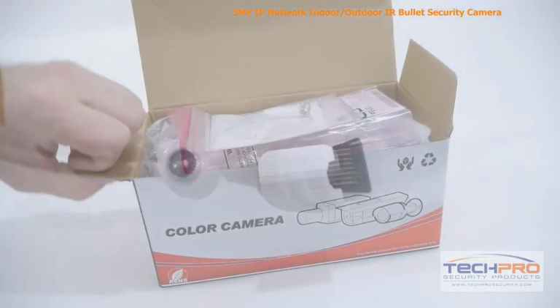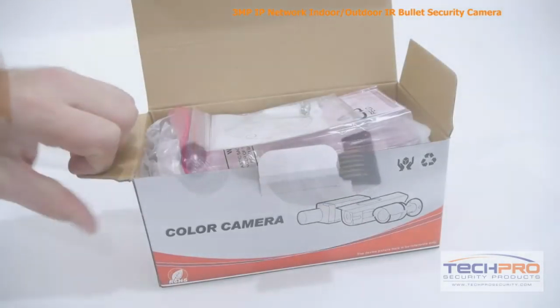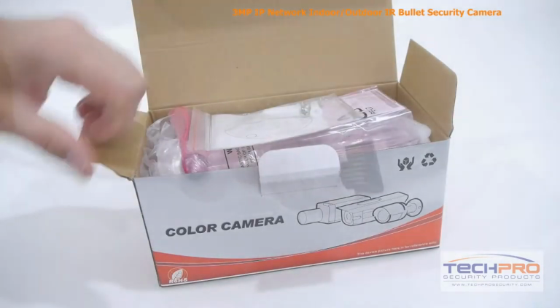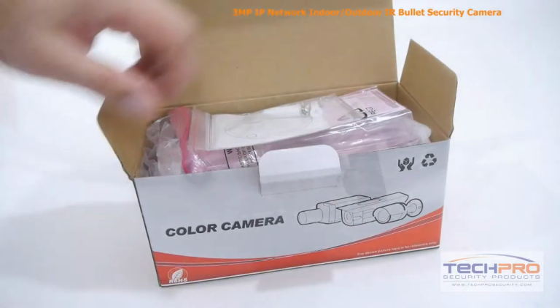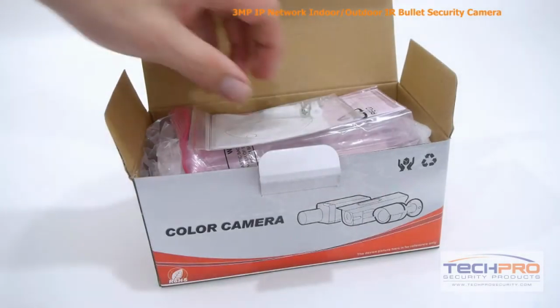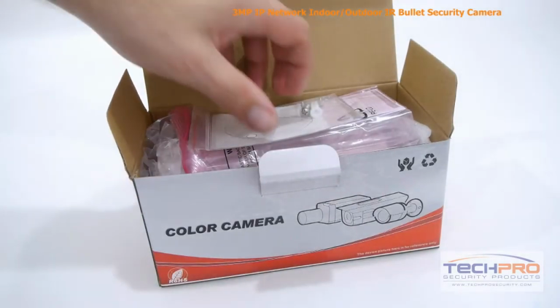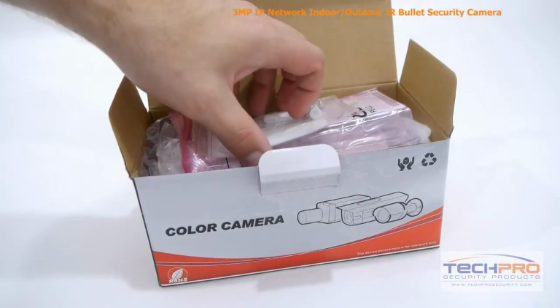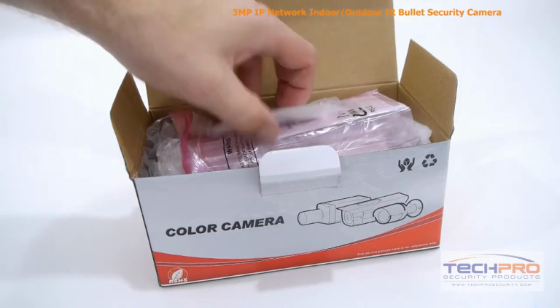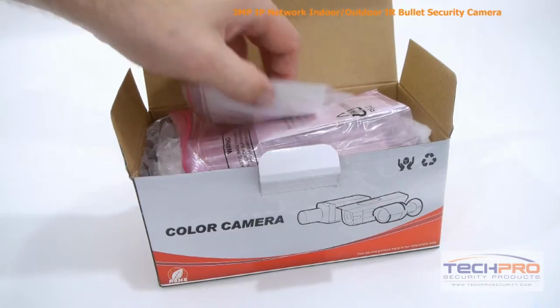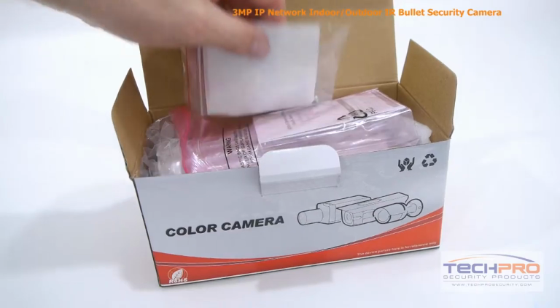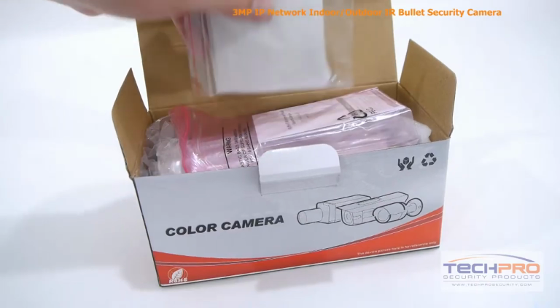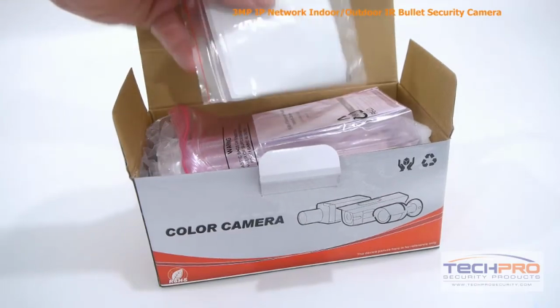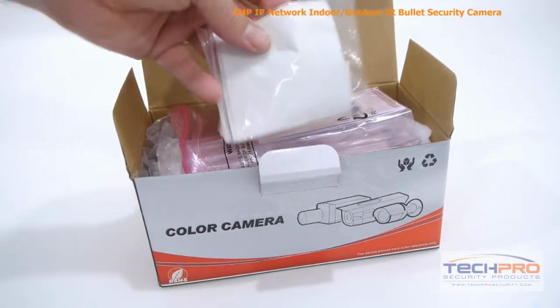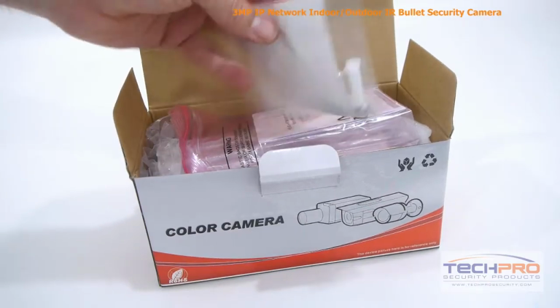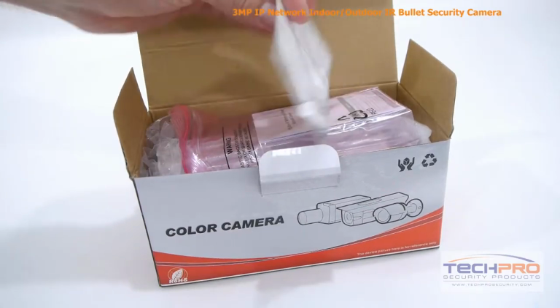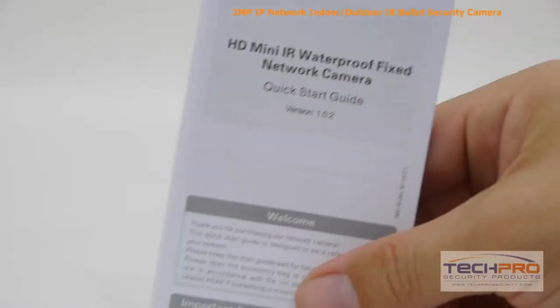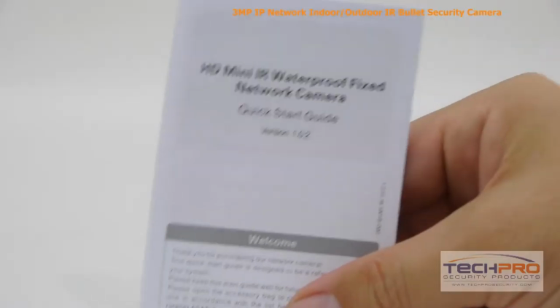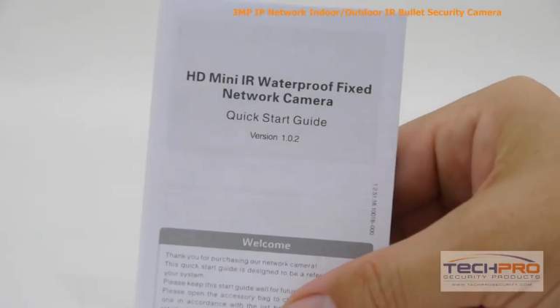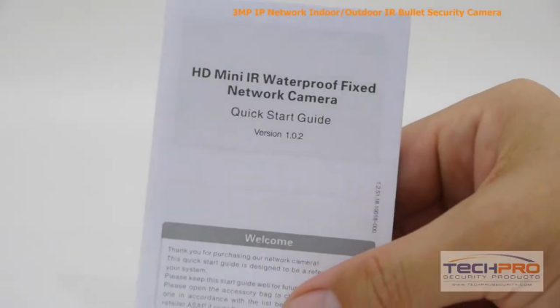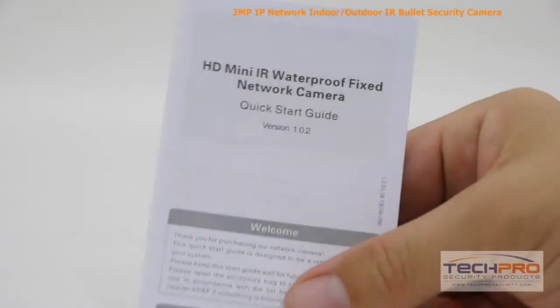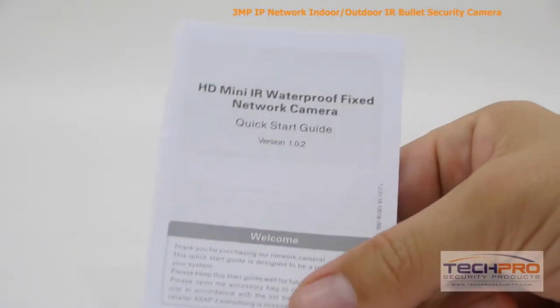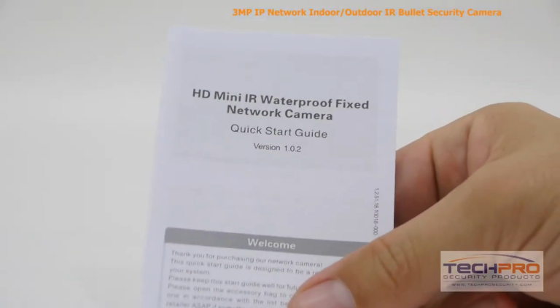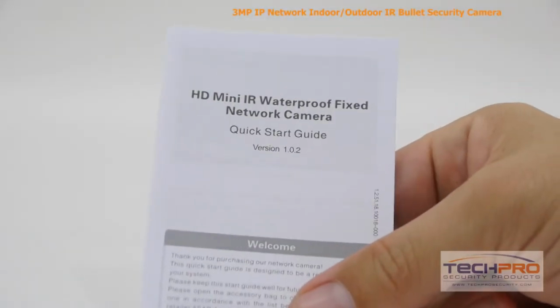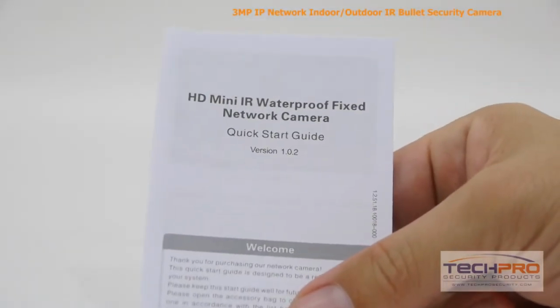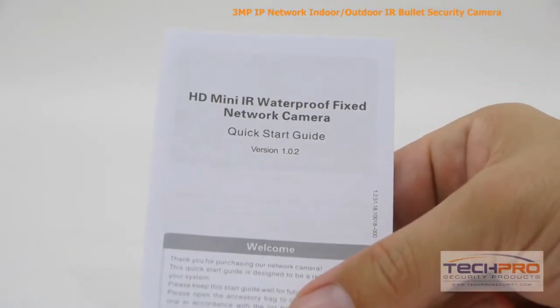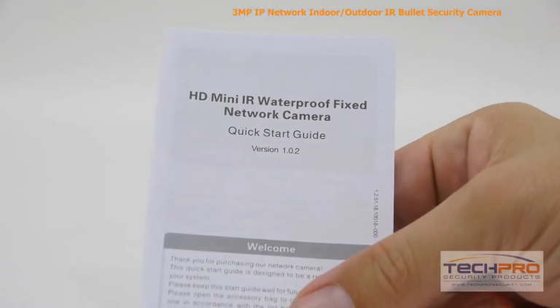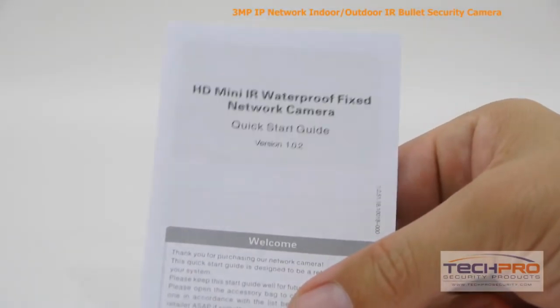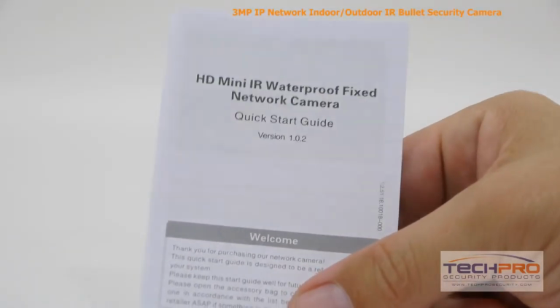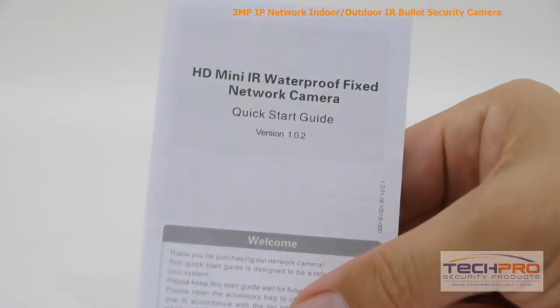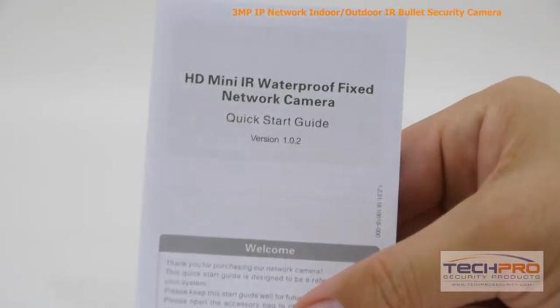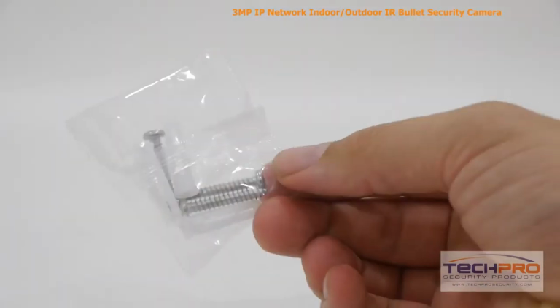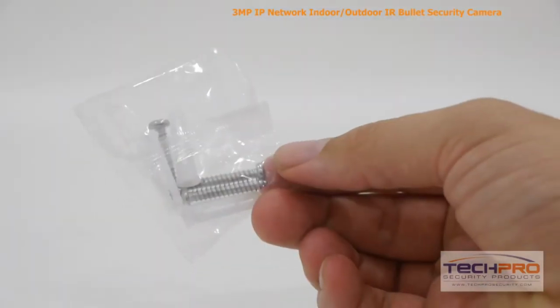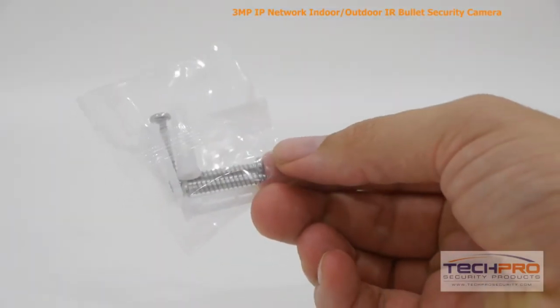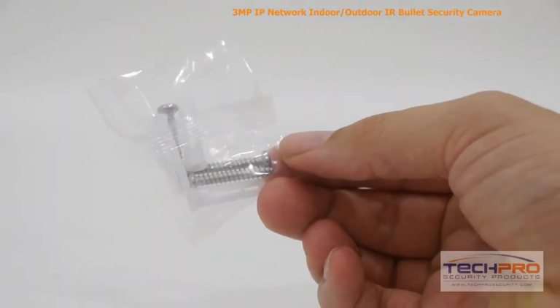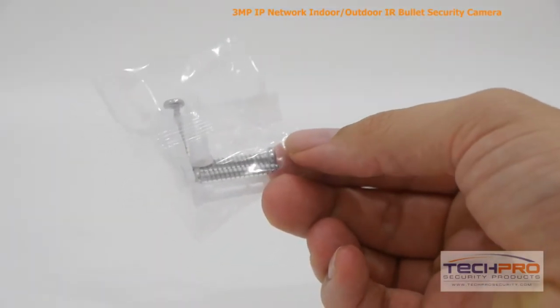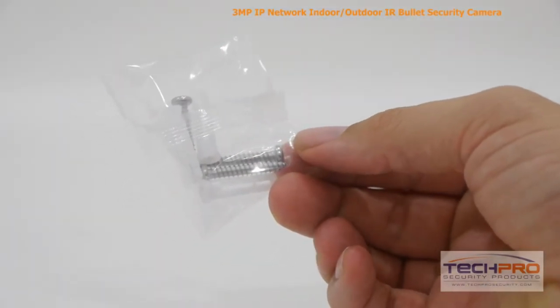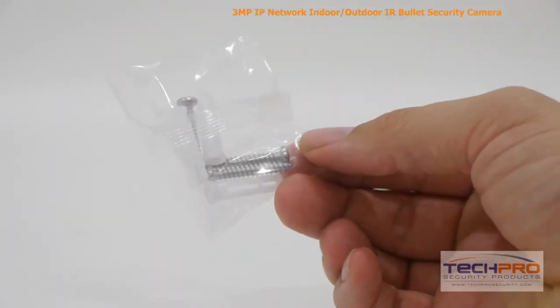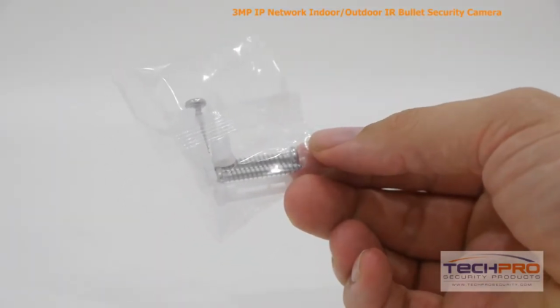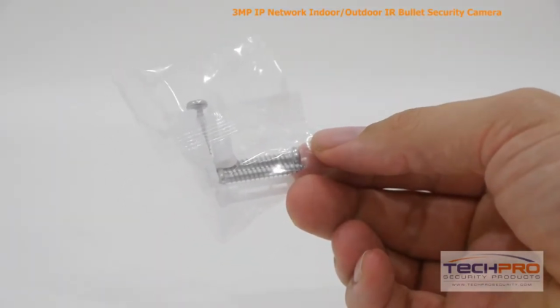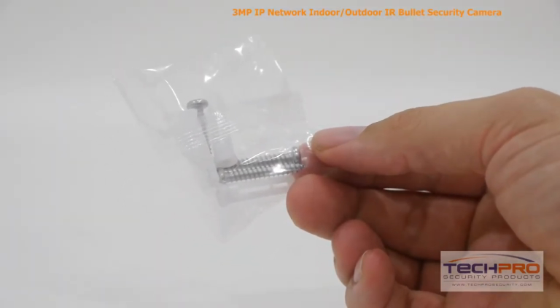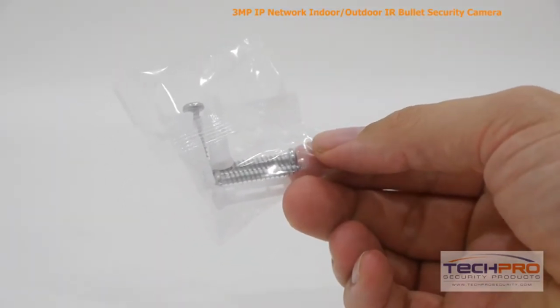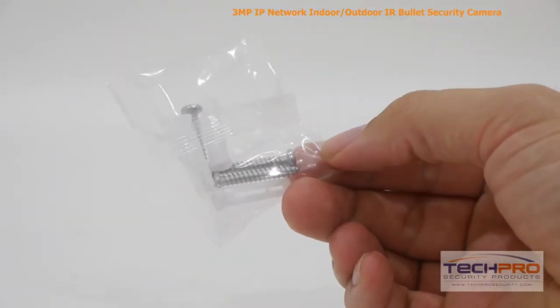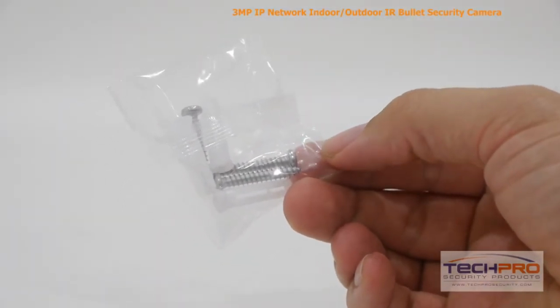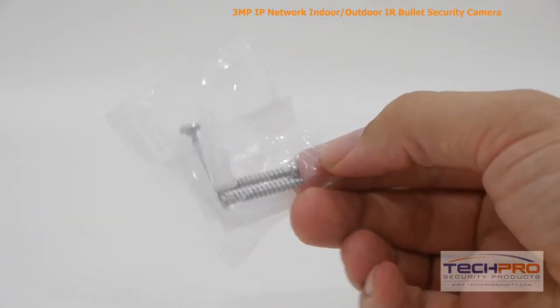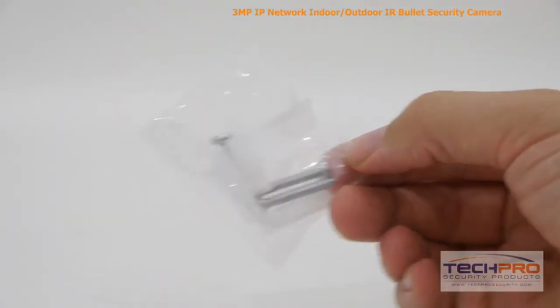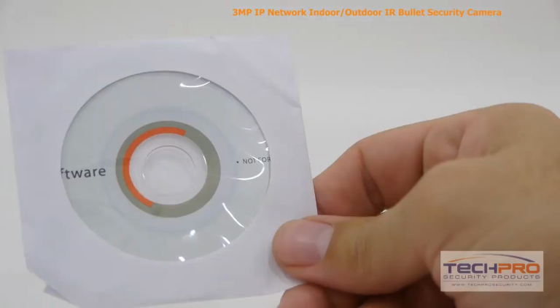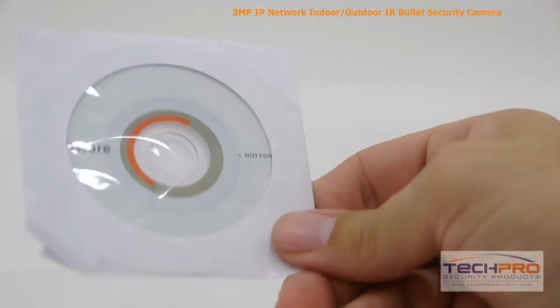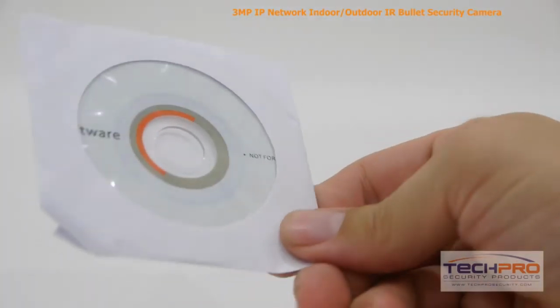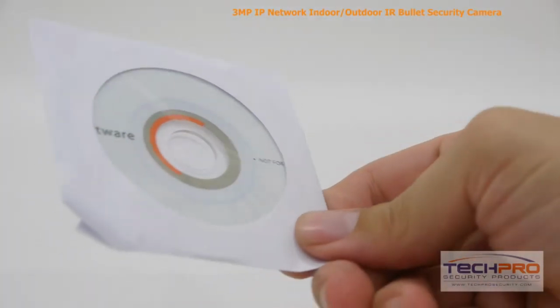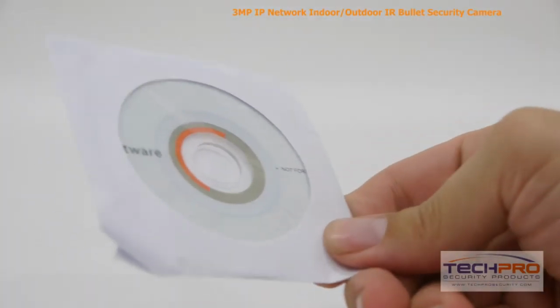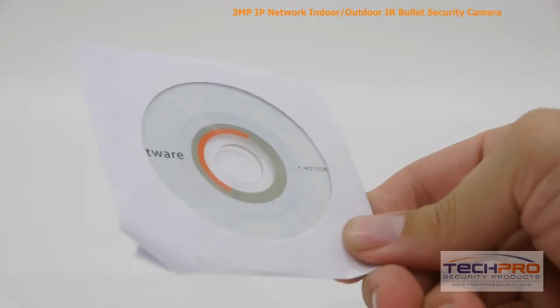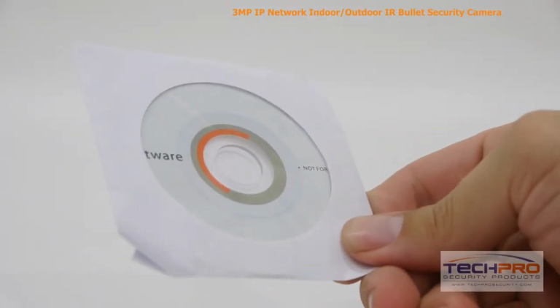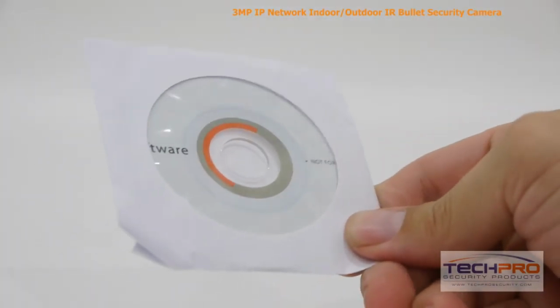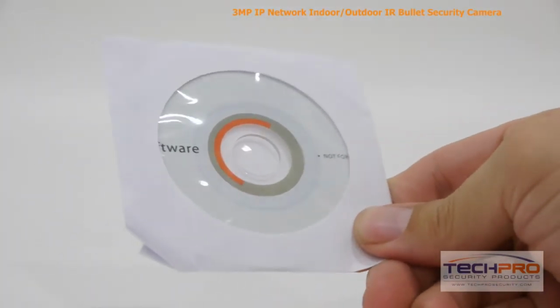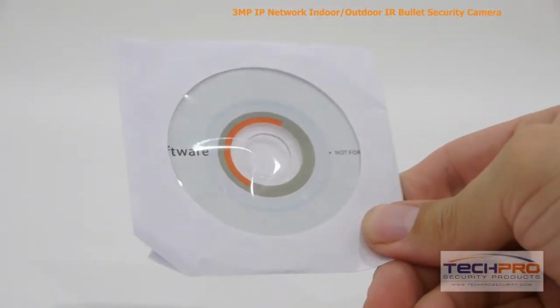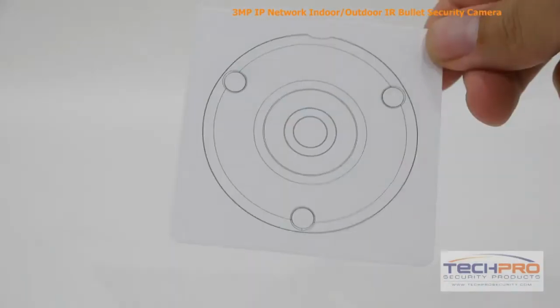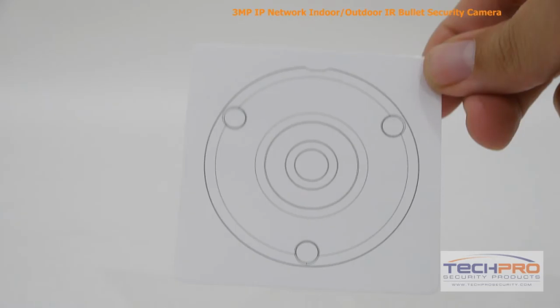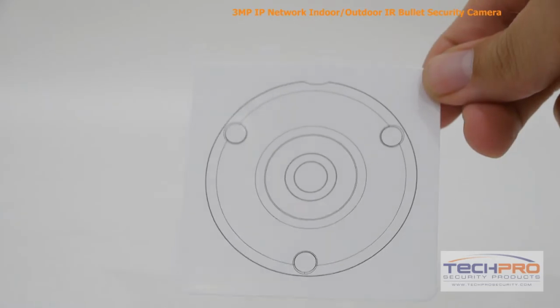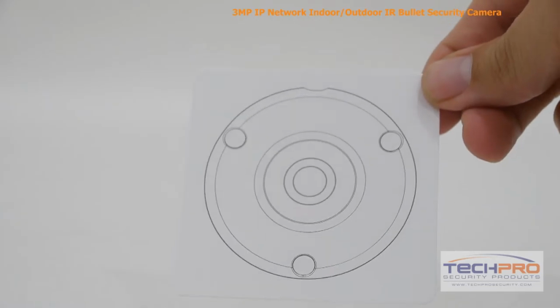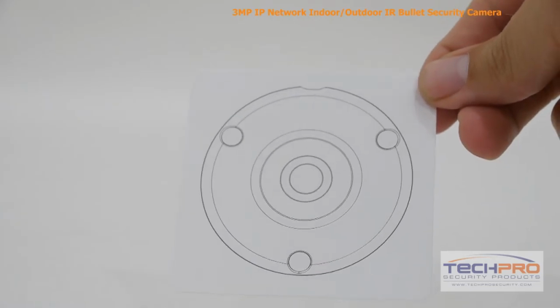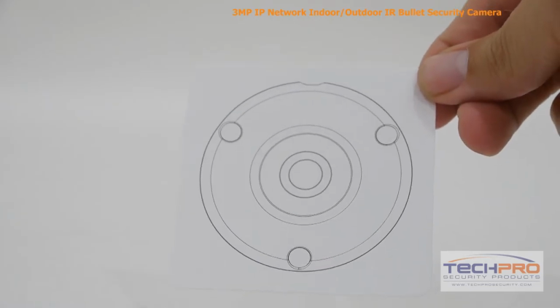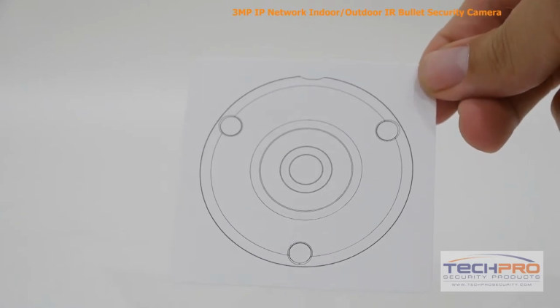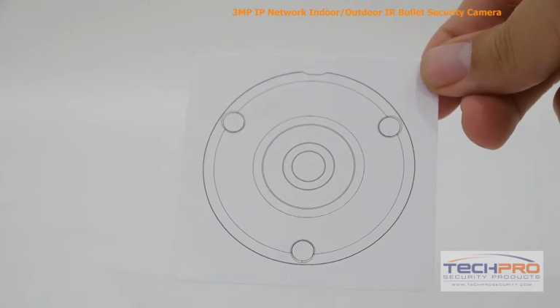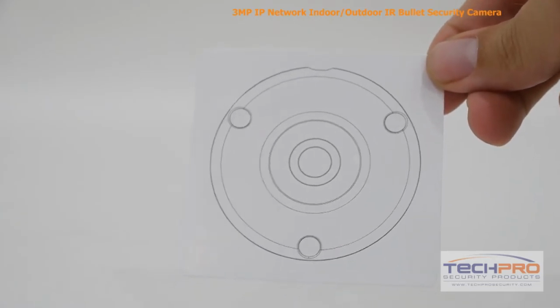Inside the box you'll also find an instruction manual, mounting screws and pegs, a software disk, and a mounting template.